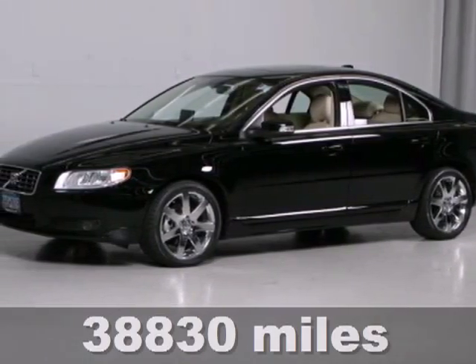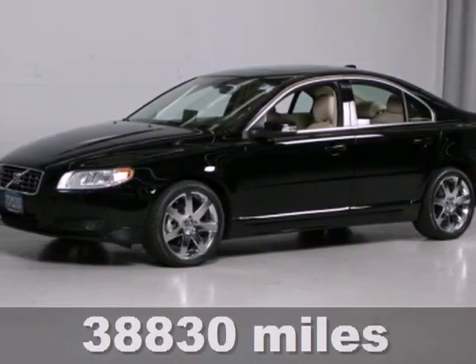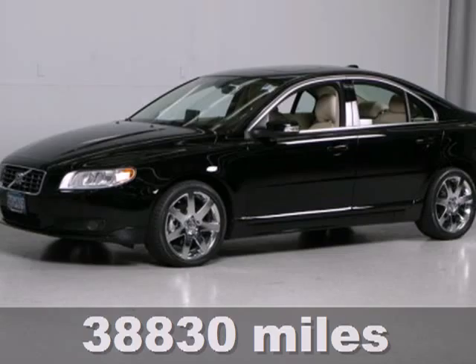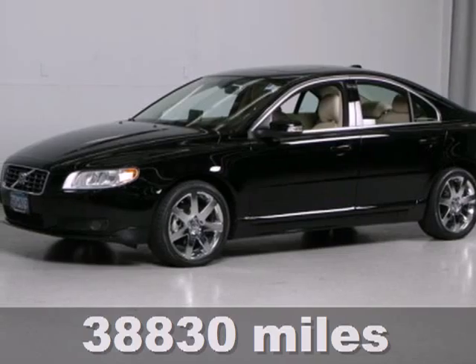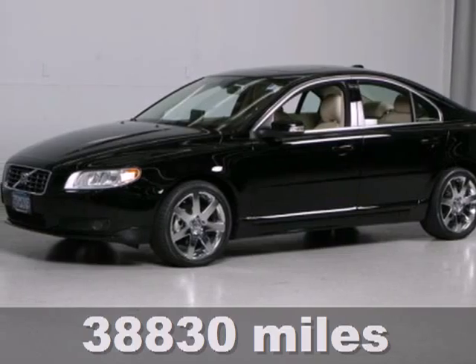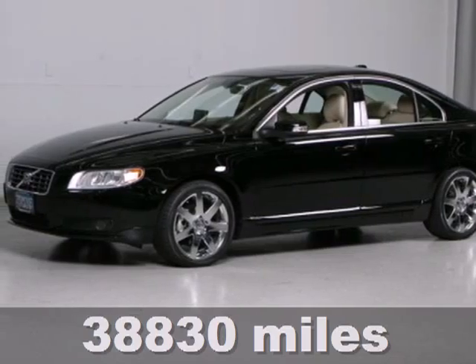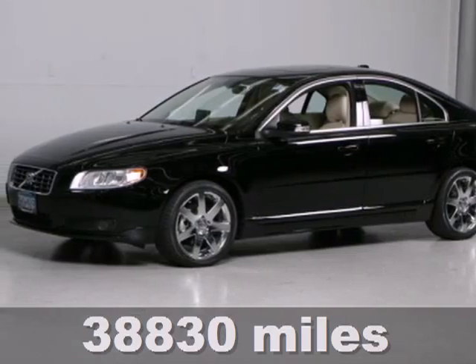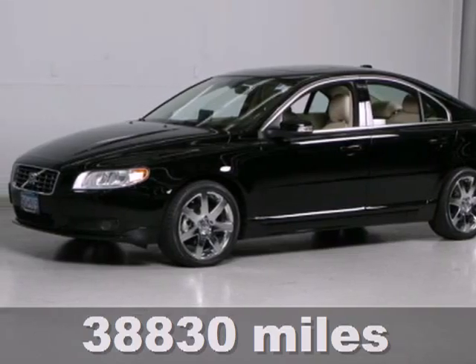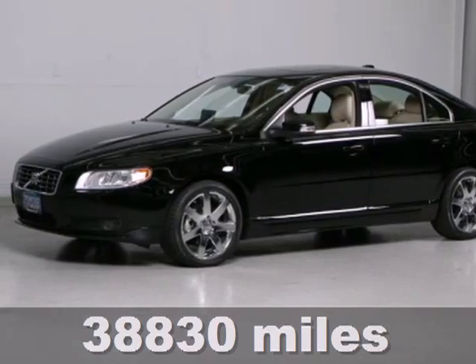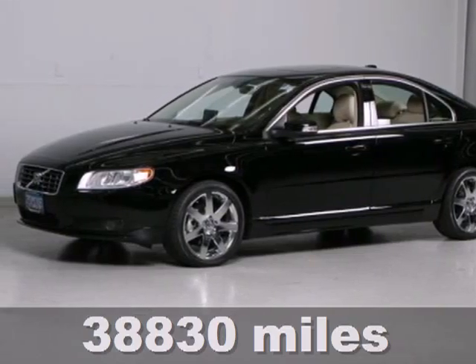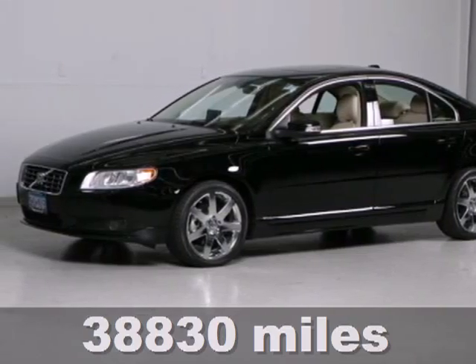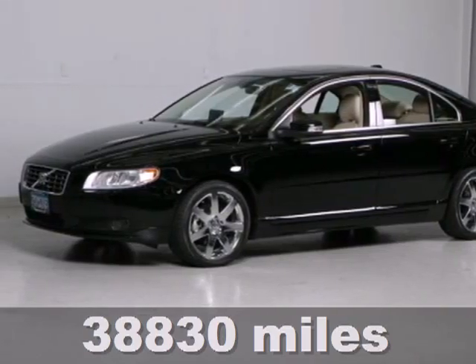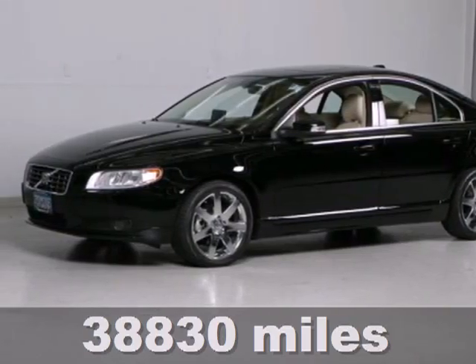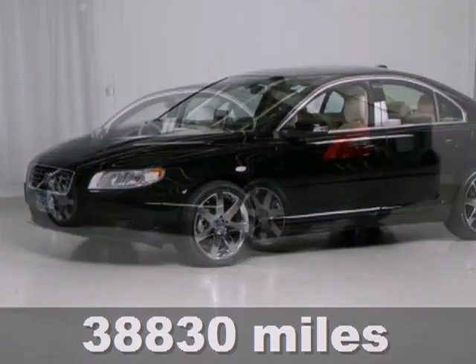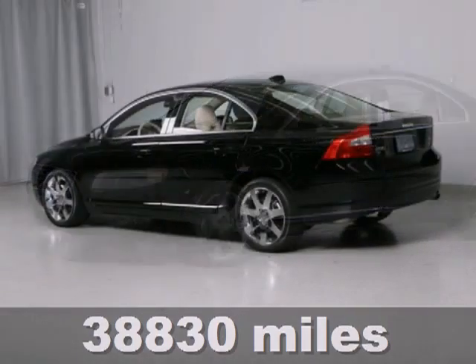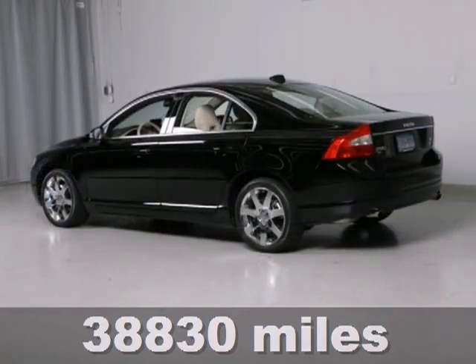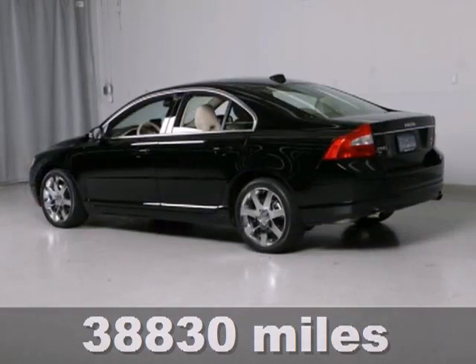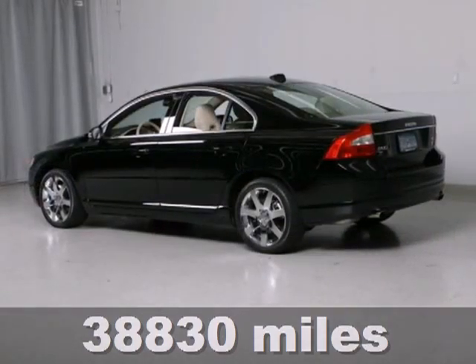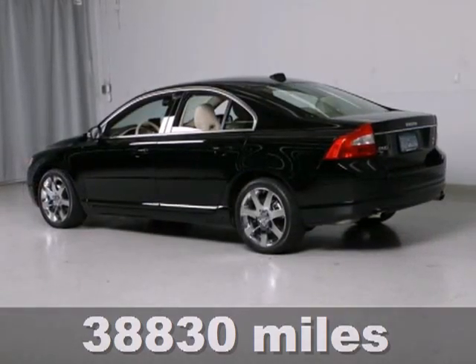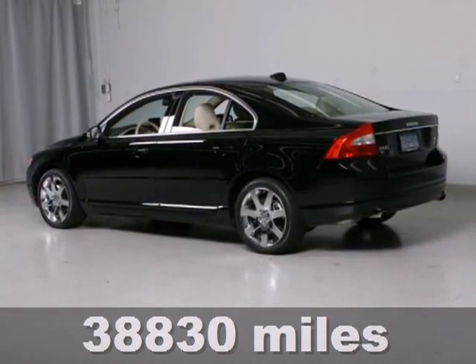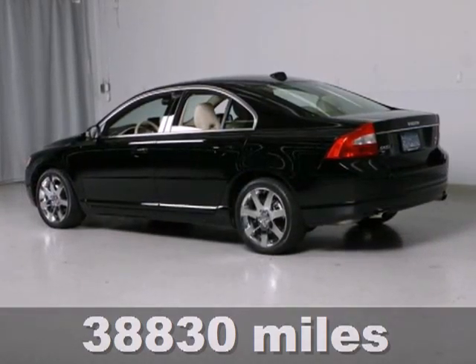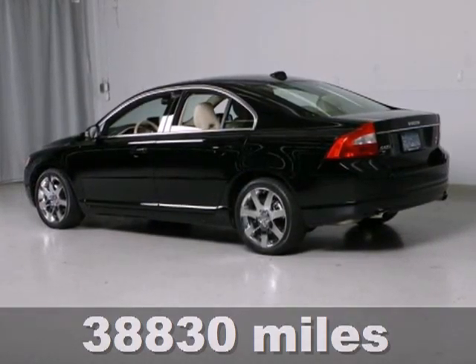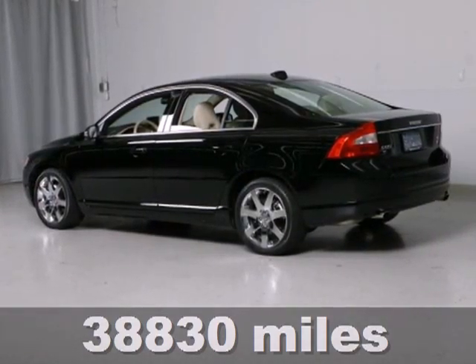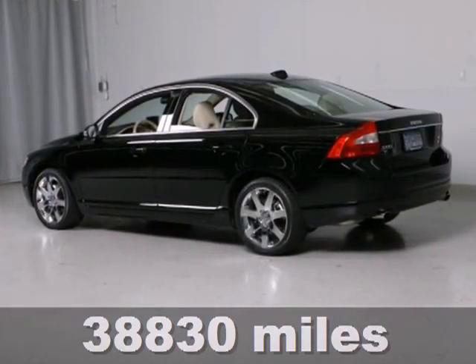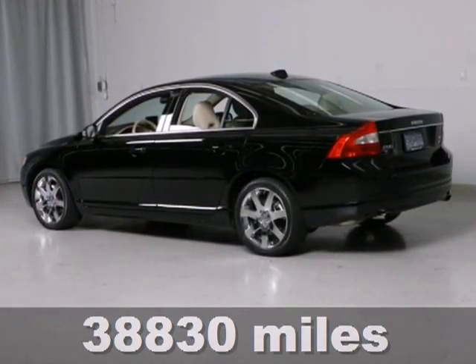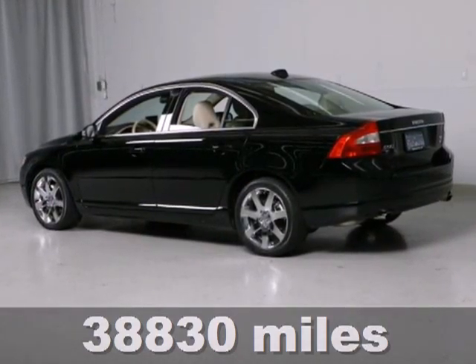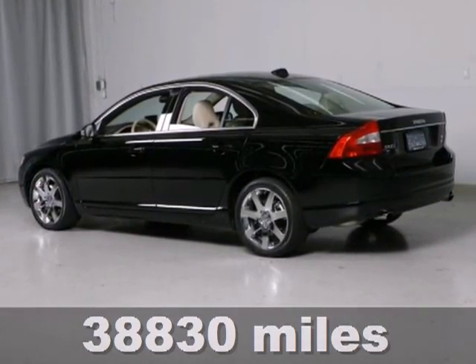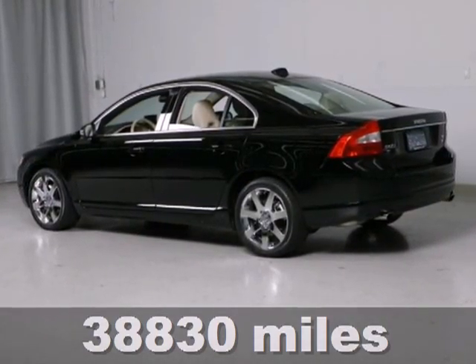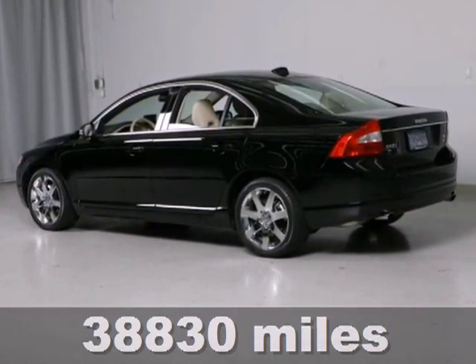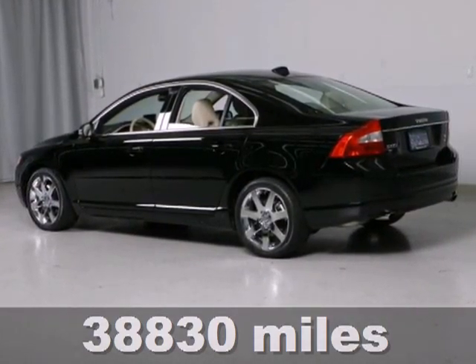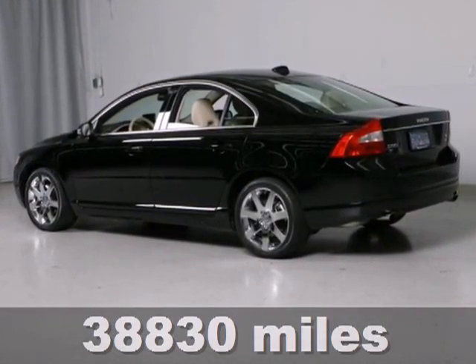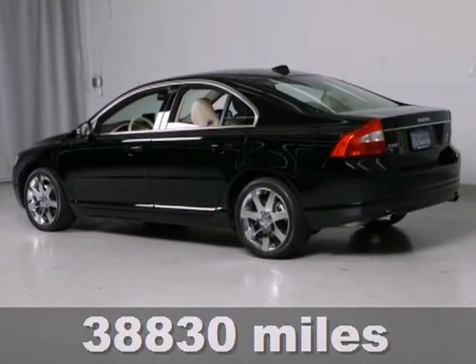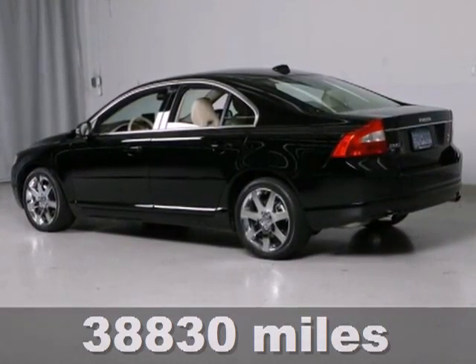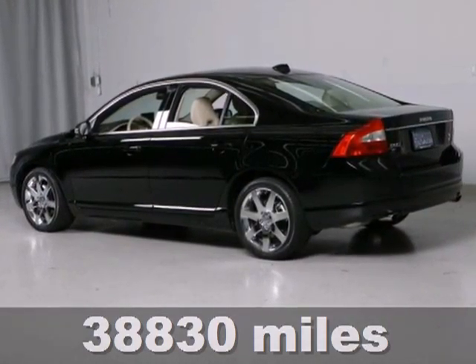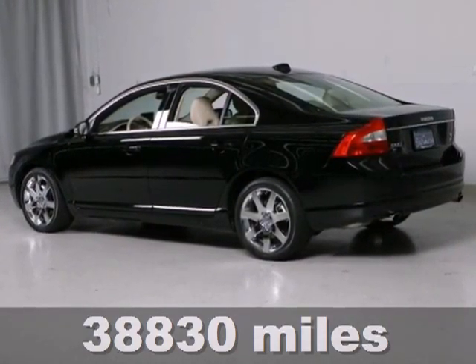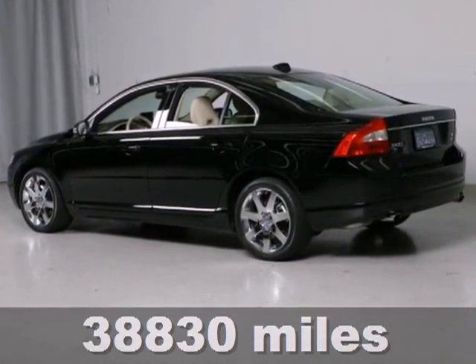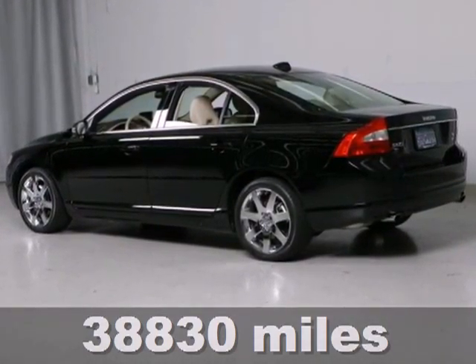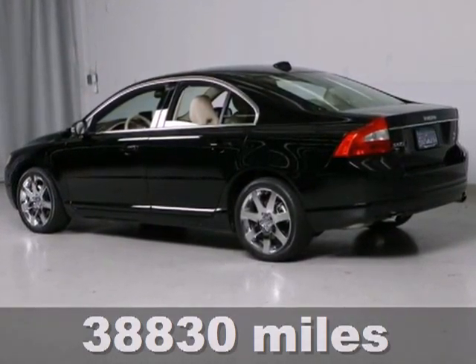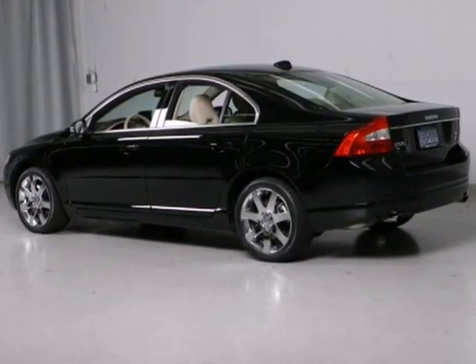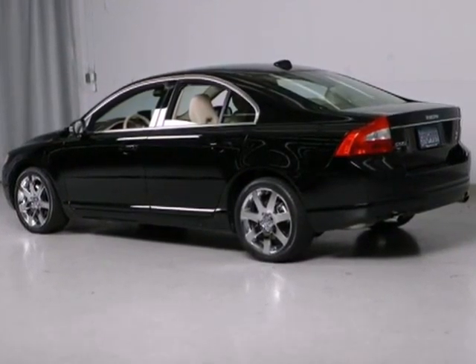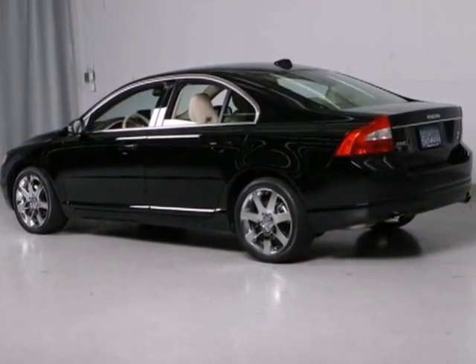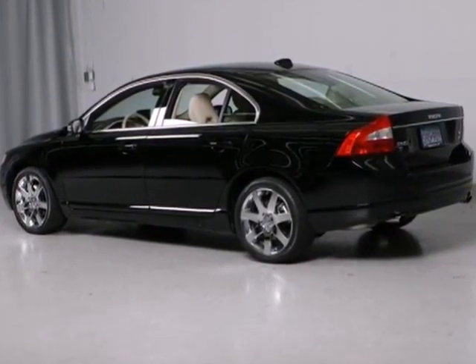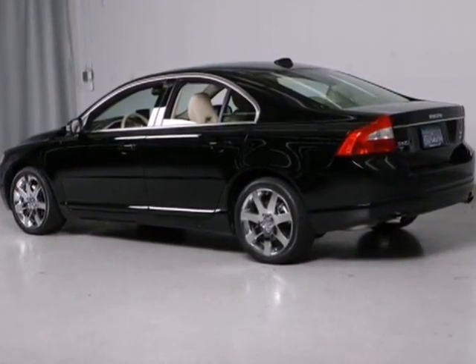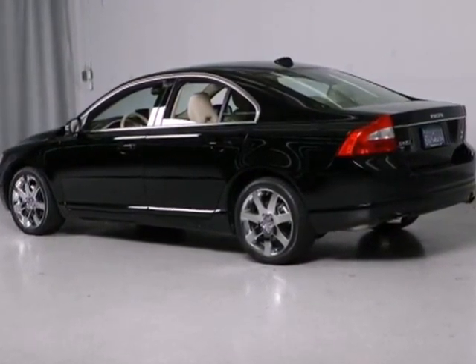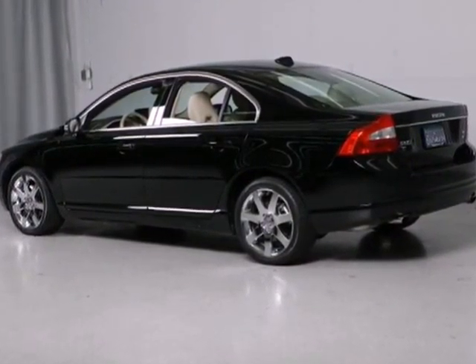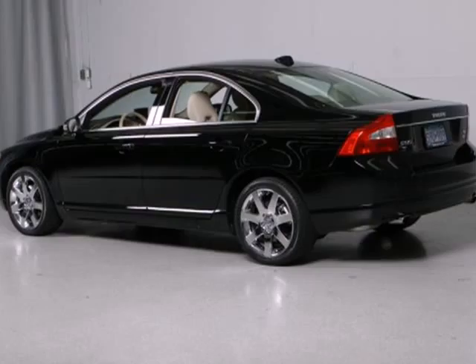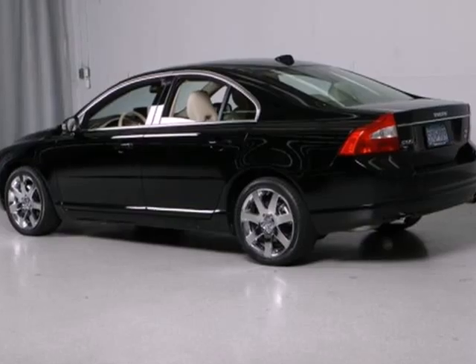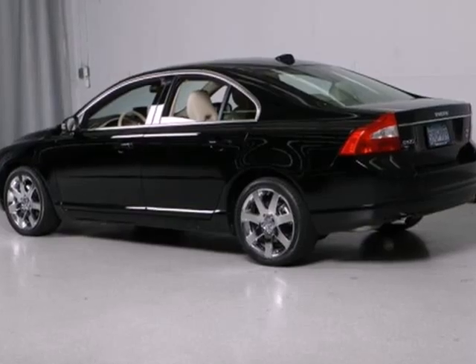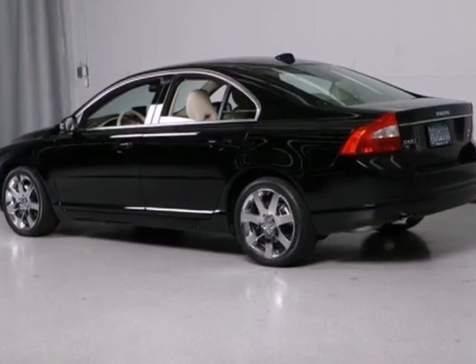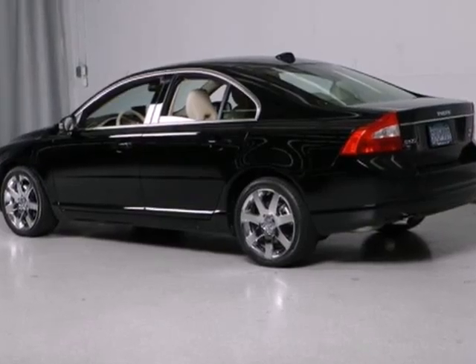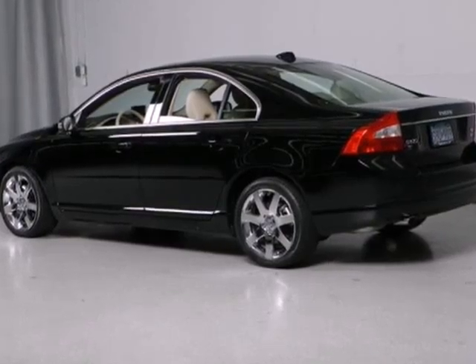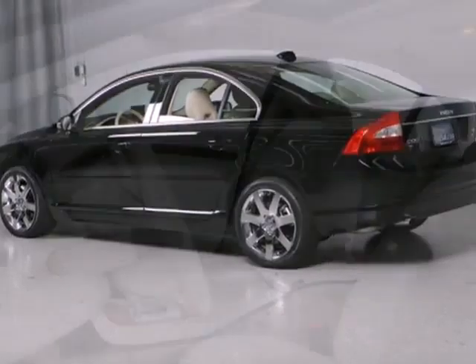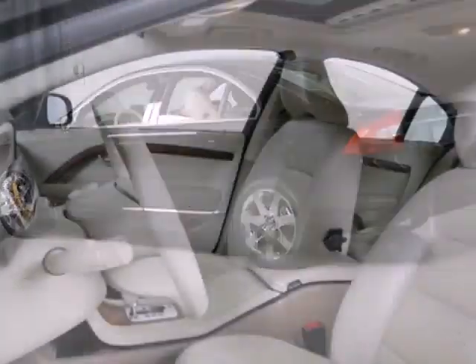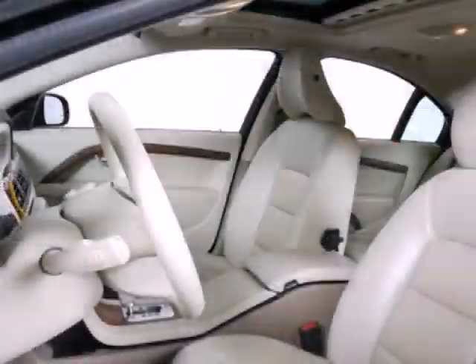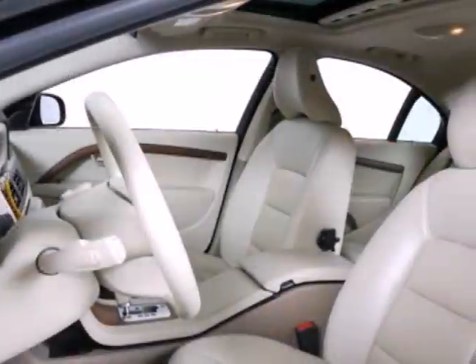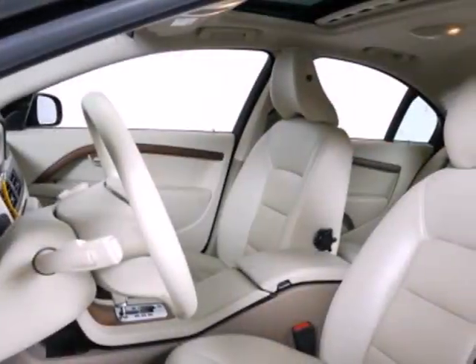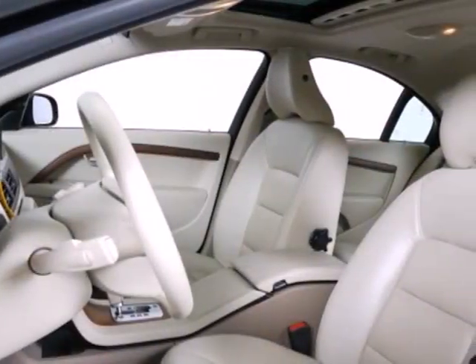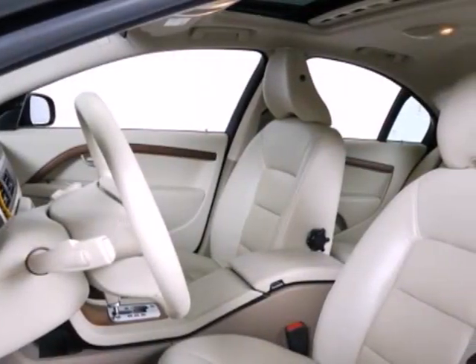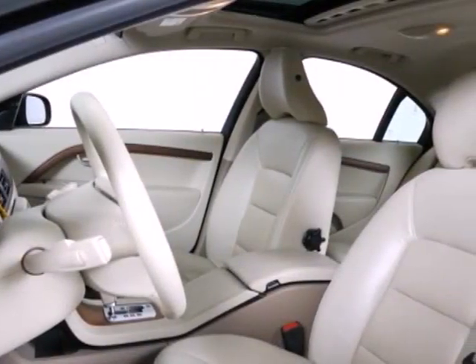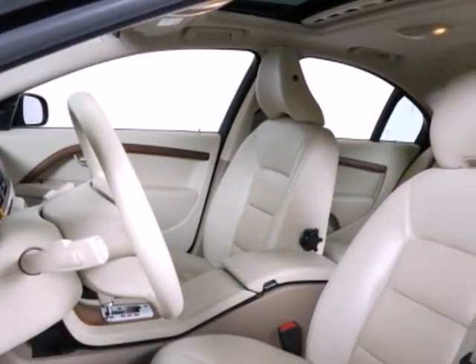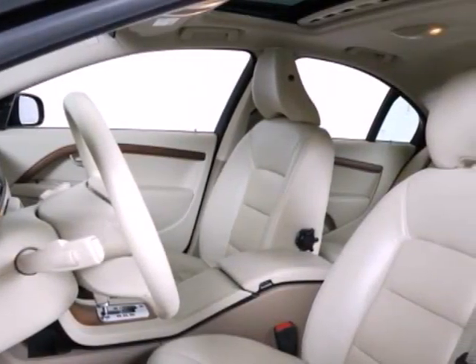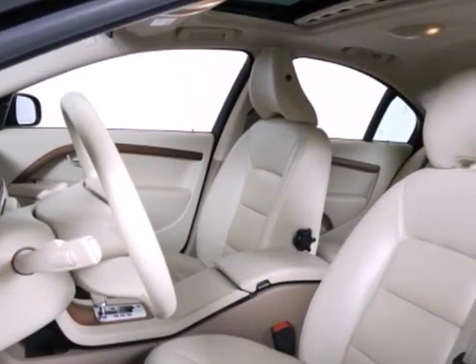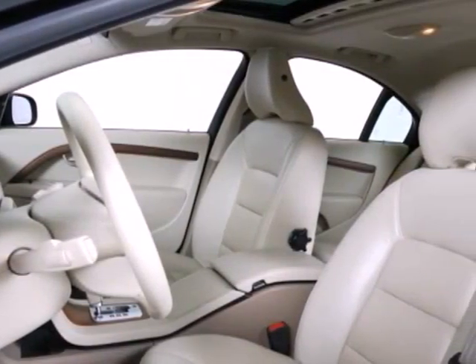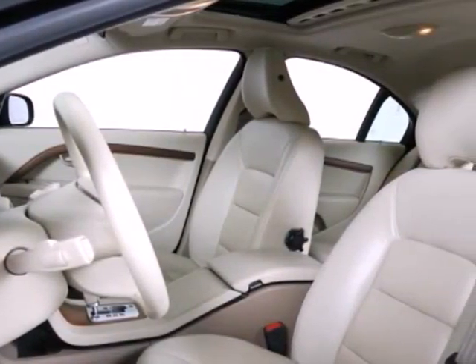Standard features include a trip computer, Bluetooth, on-call plus security, multi-zone climate control, and turn signal mirrors.